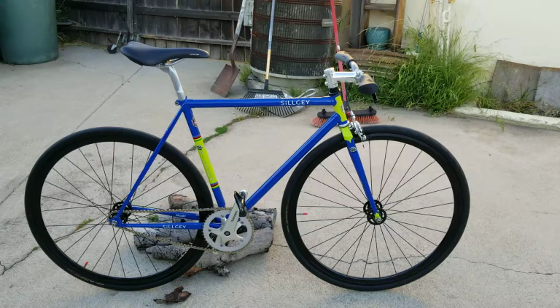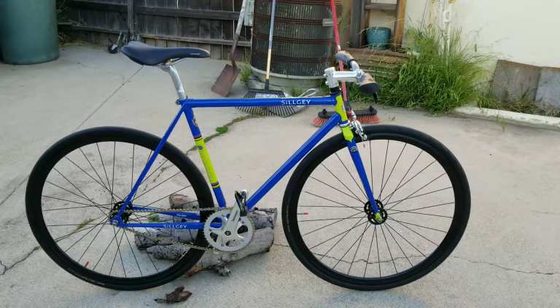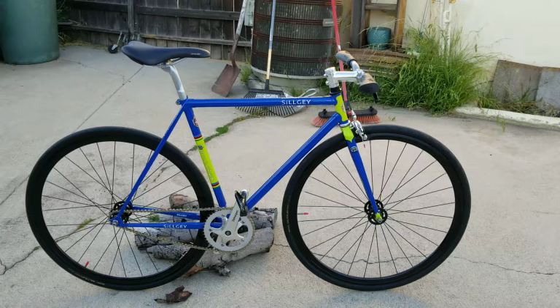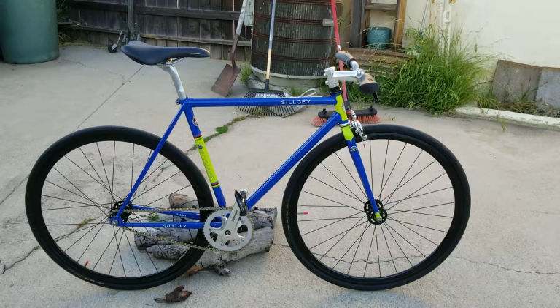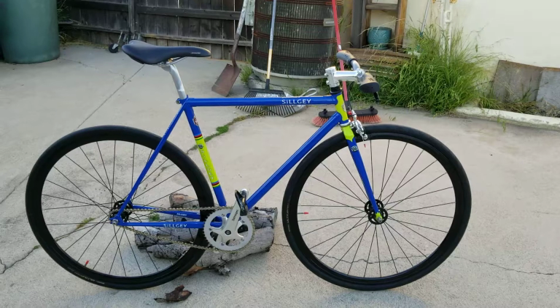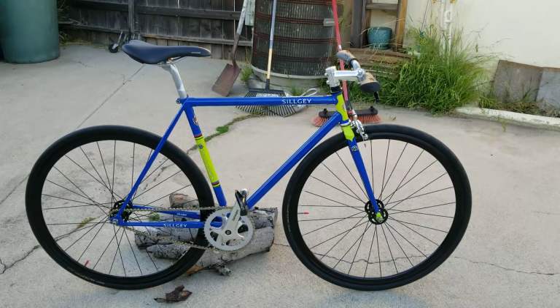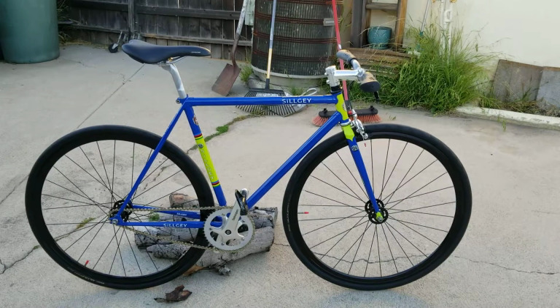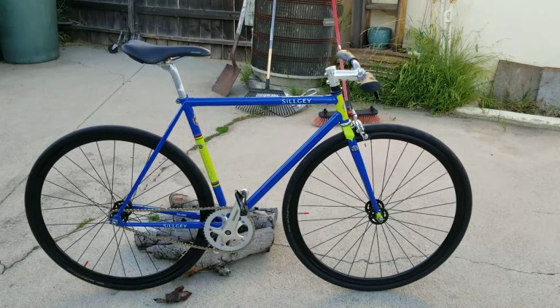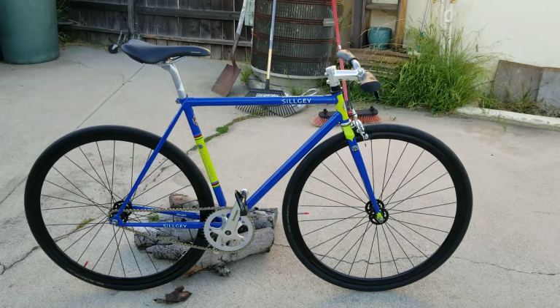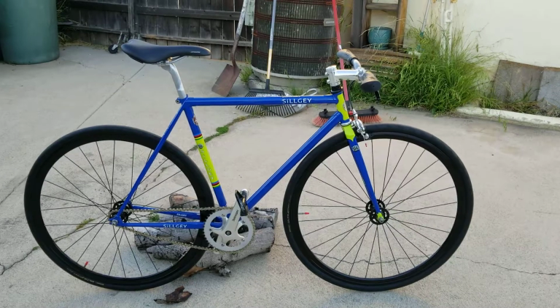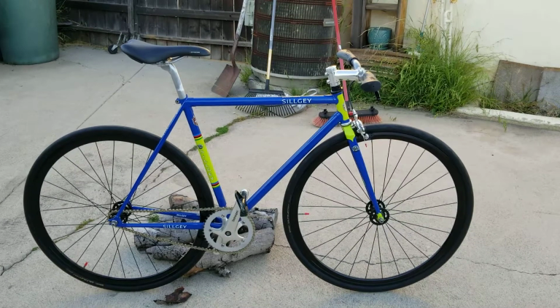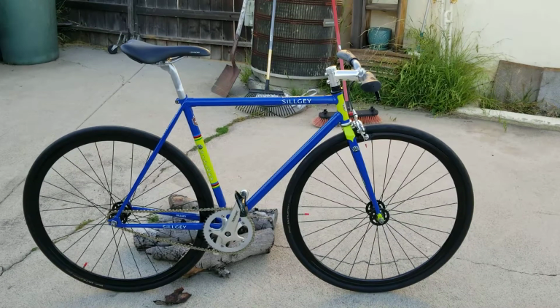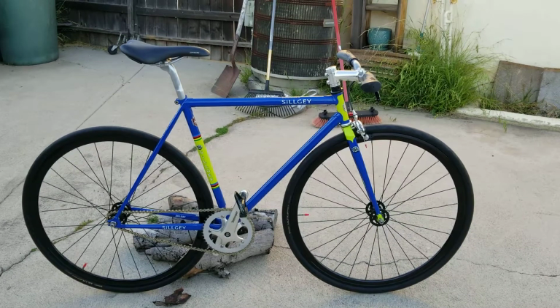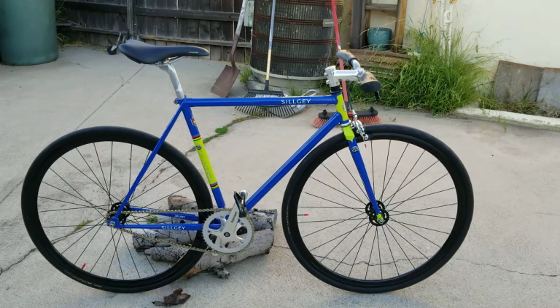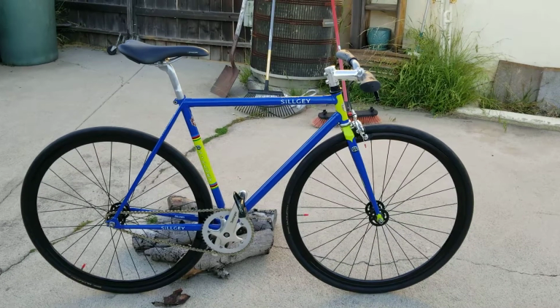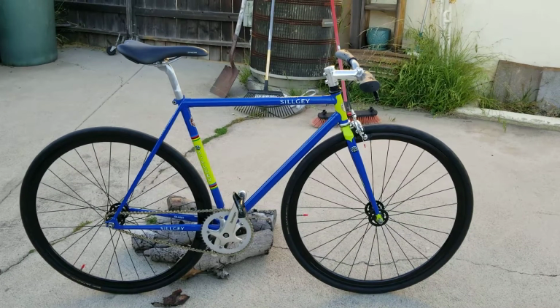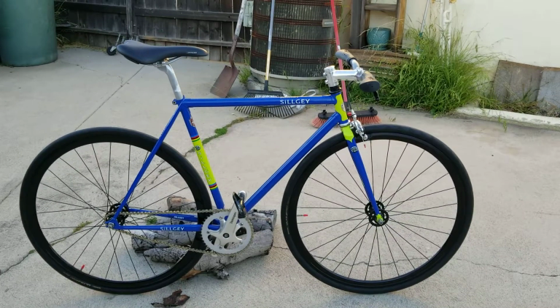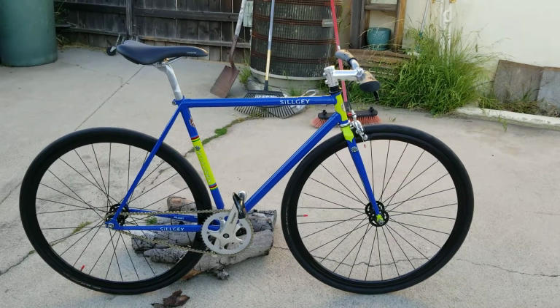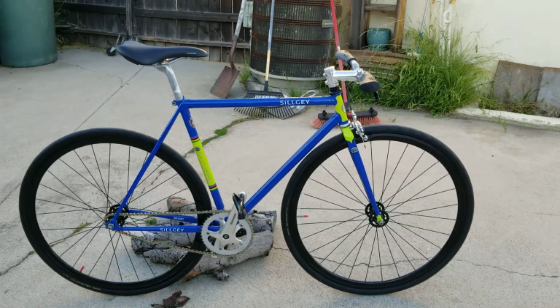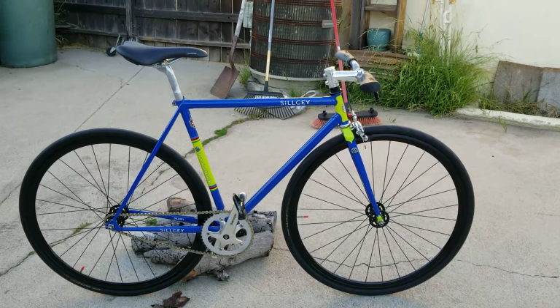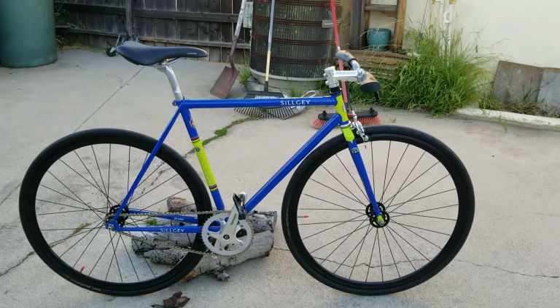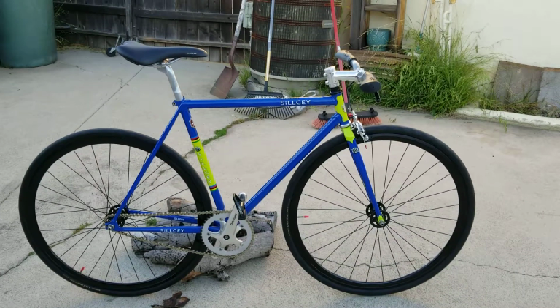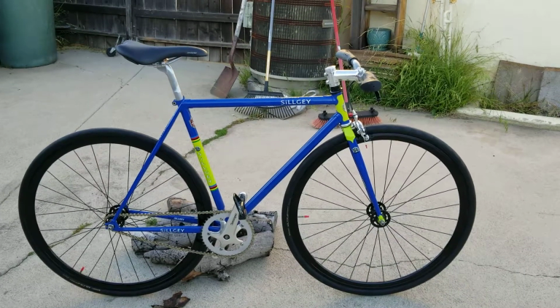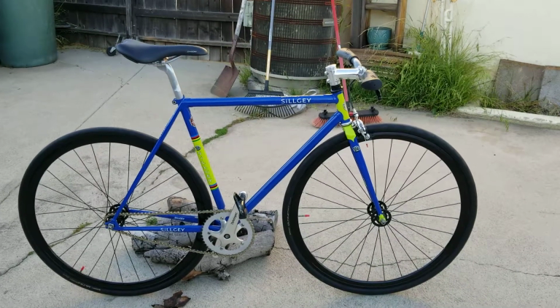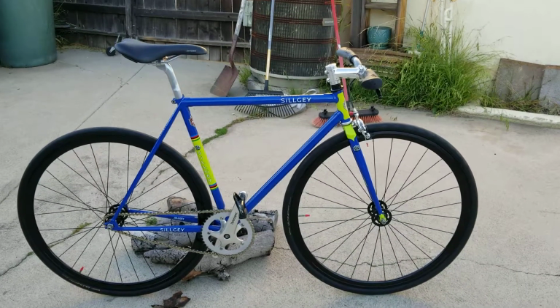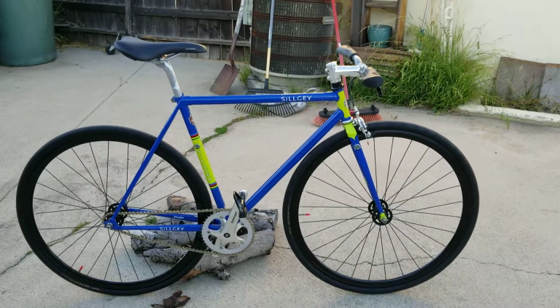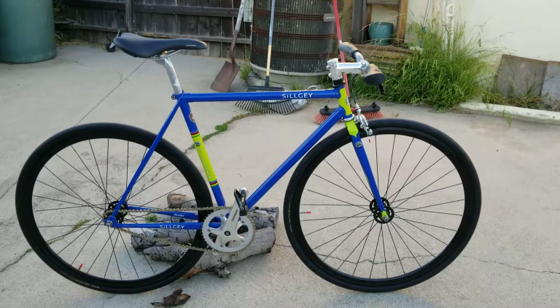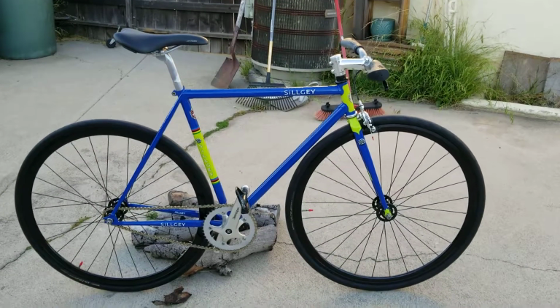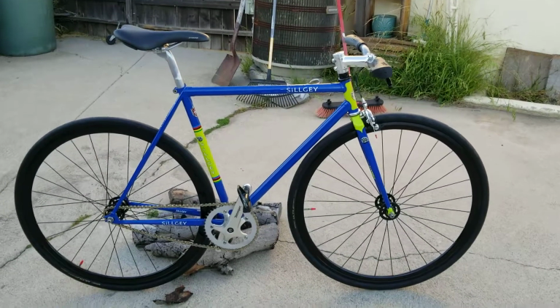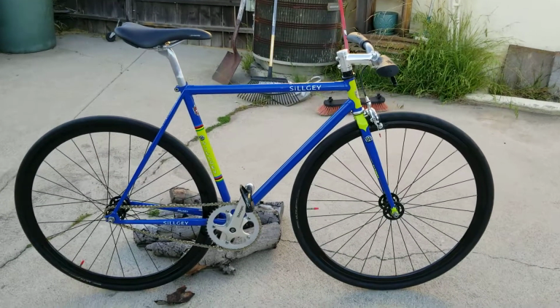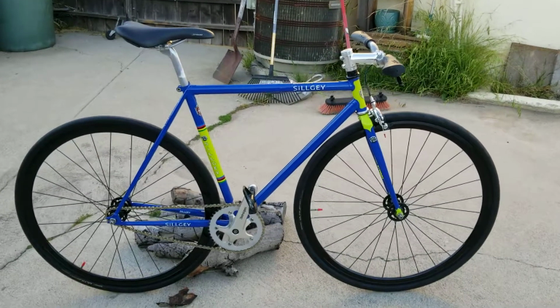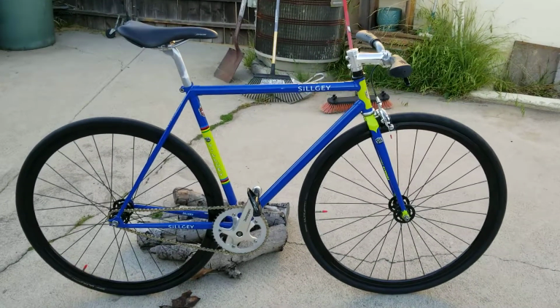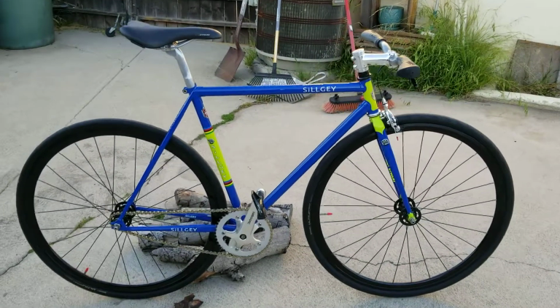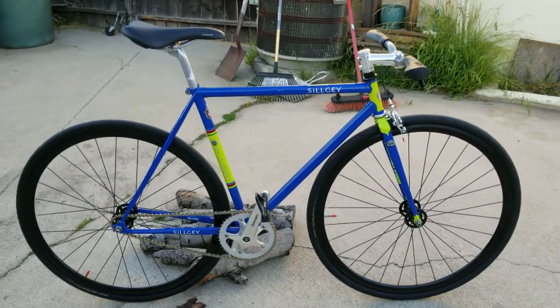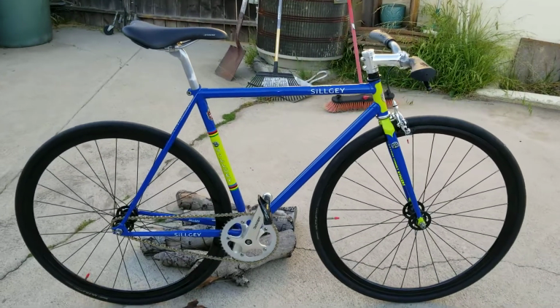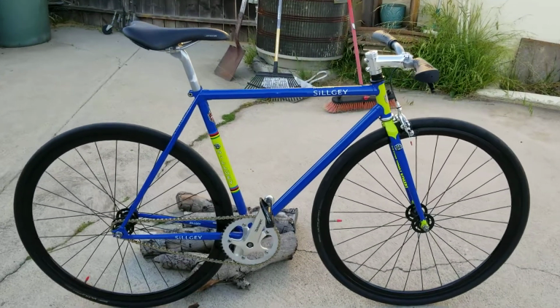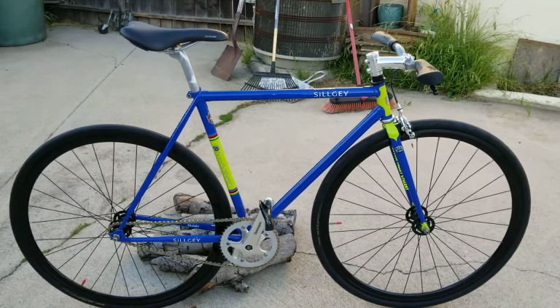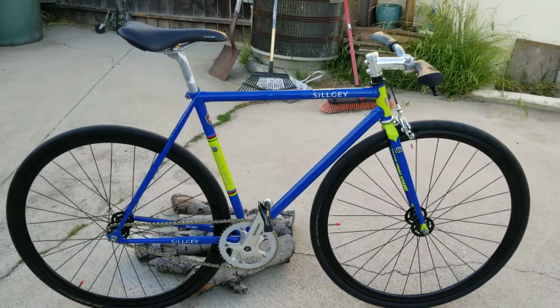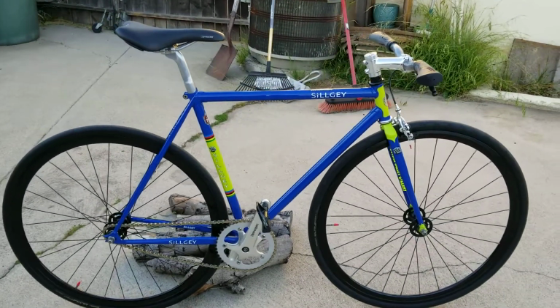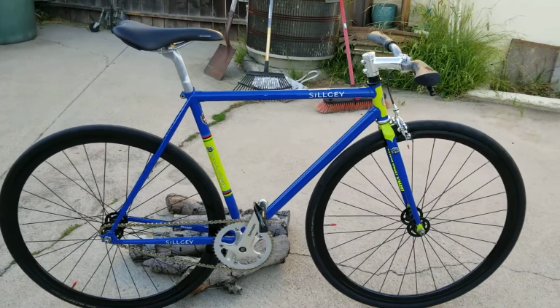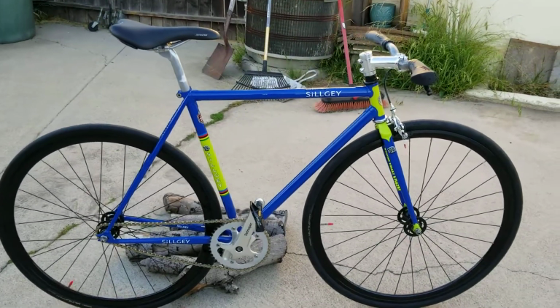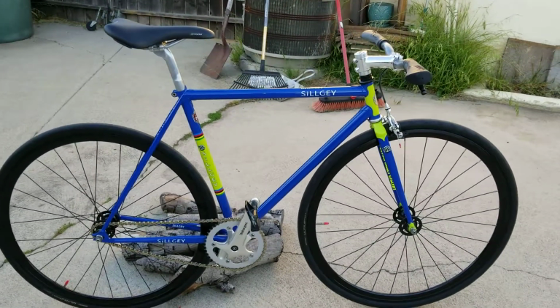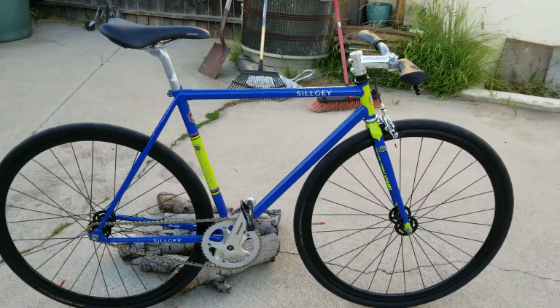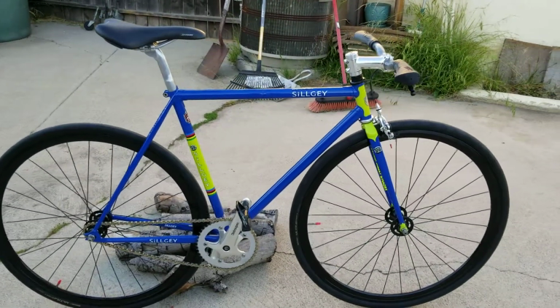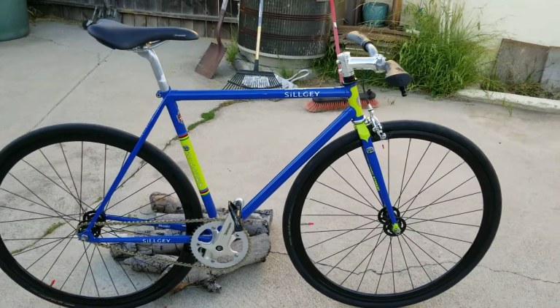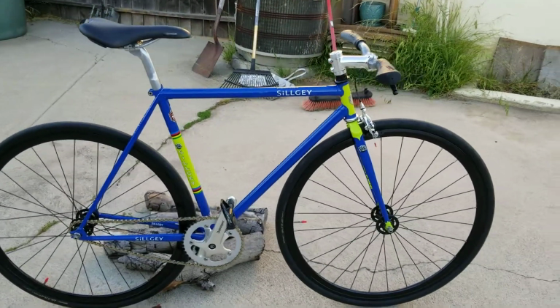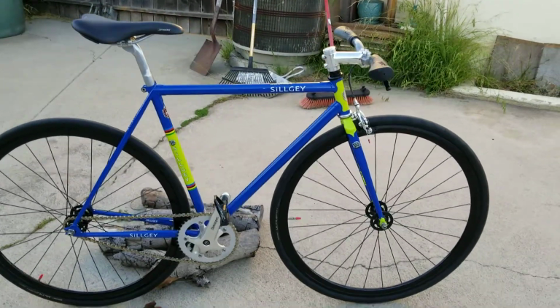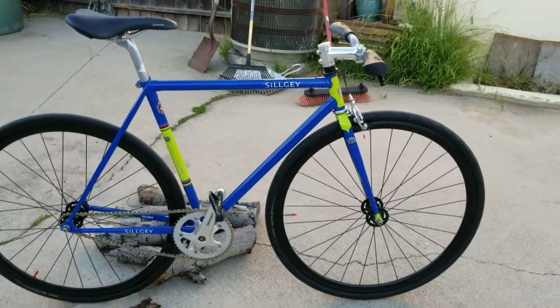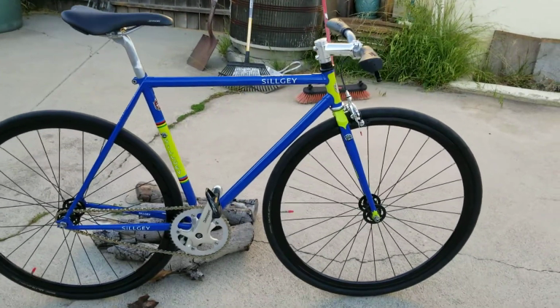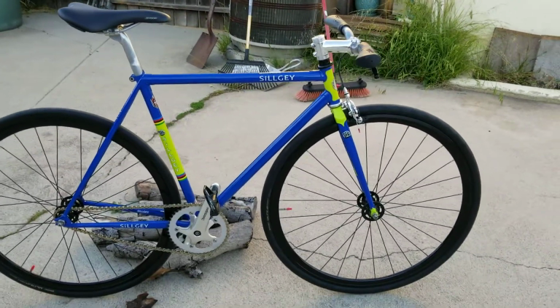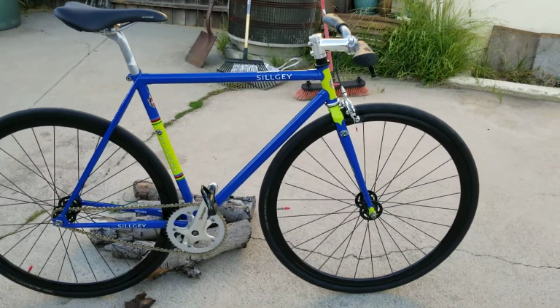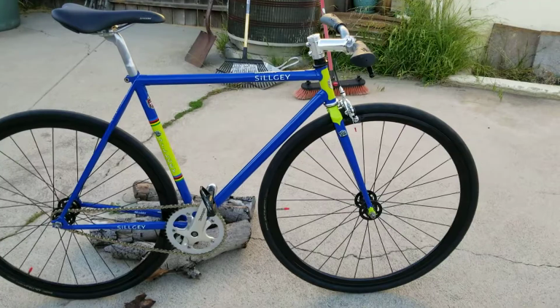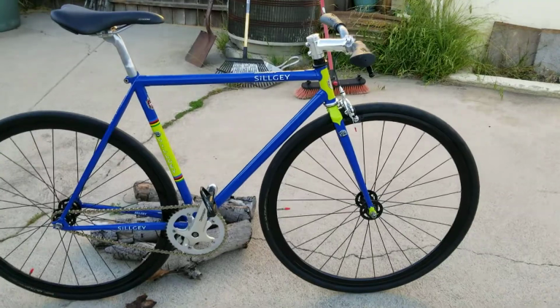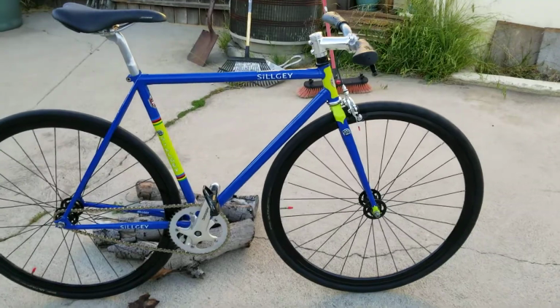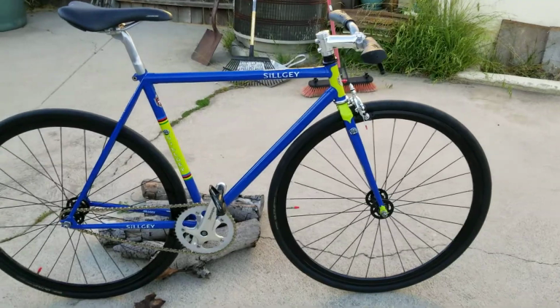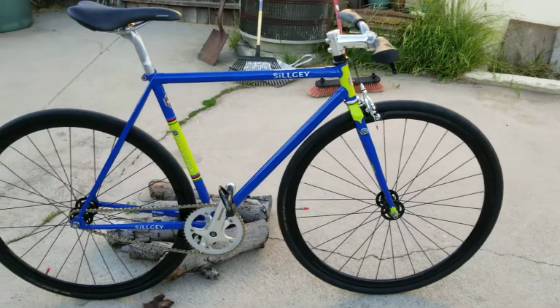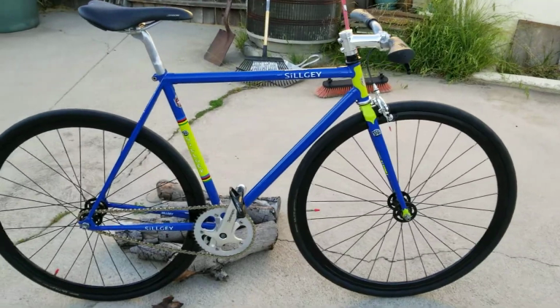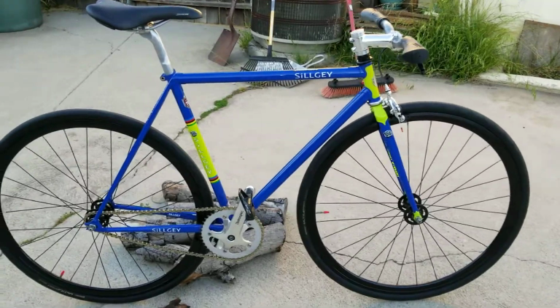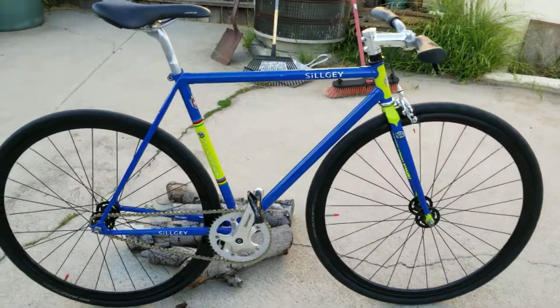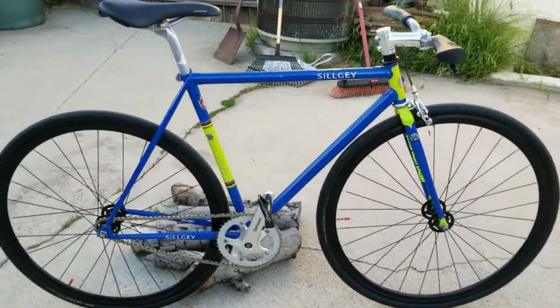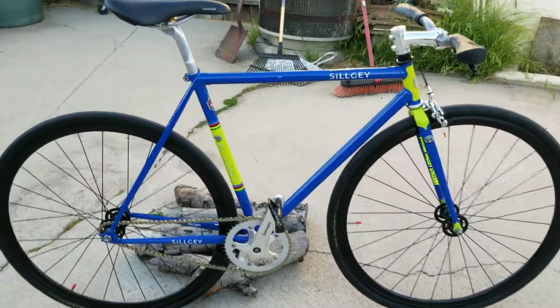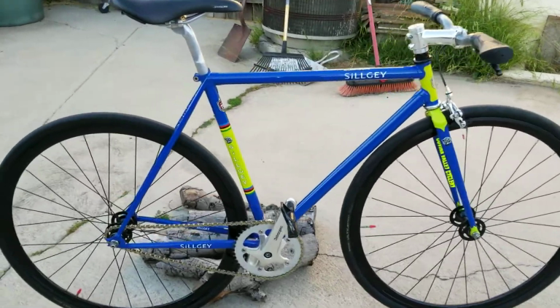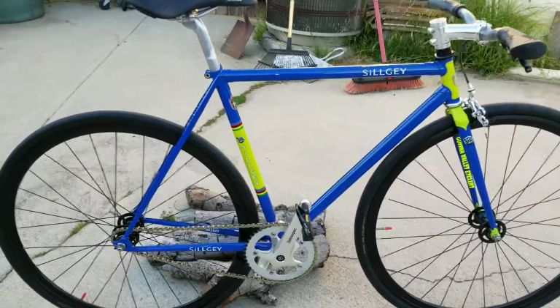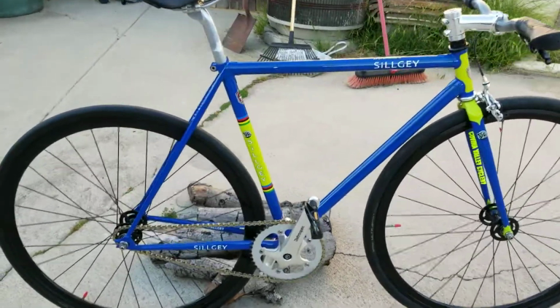Good afternoon everybody. Got the old Silge out. This is my Chromoly fixed gear bike. Let's go over some of the details.